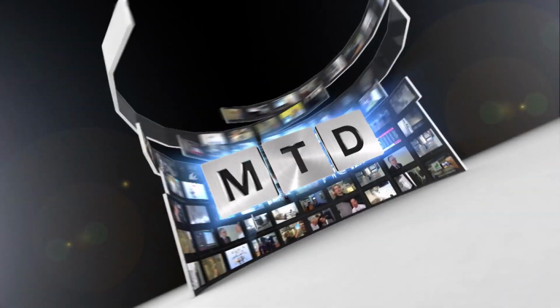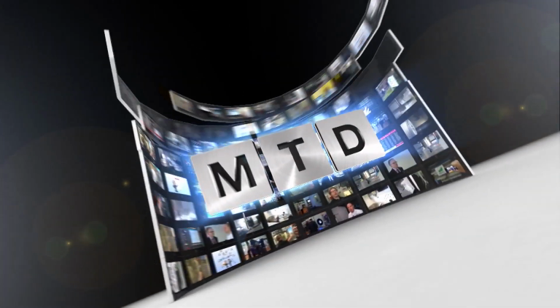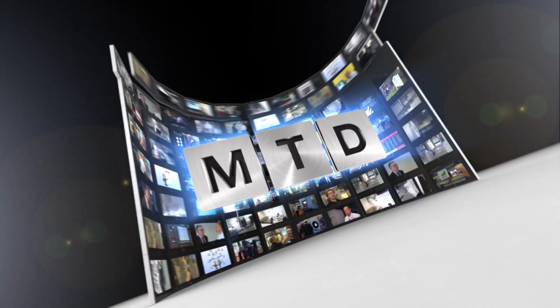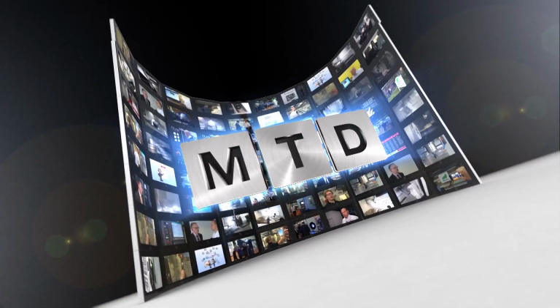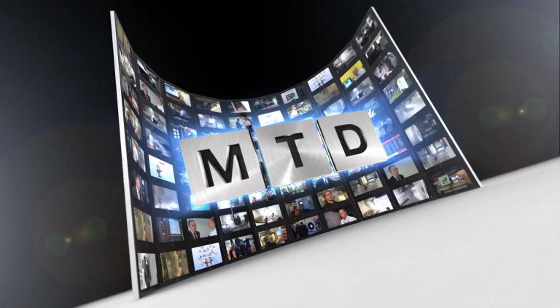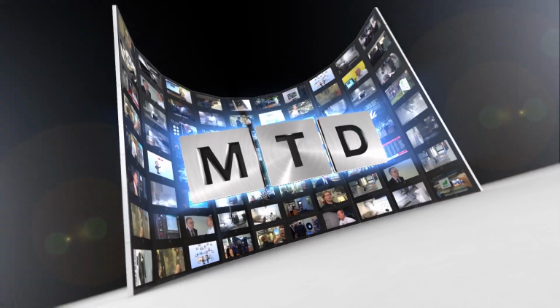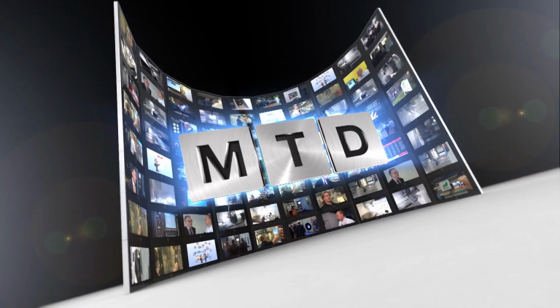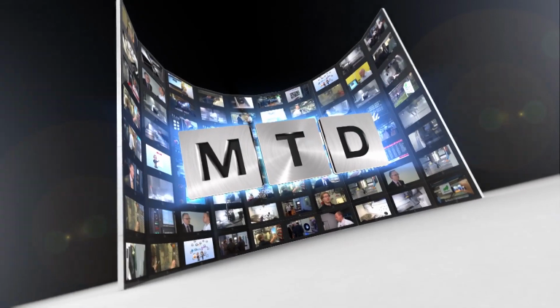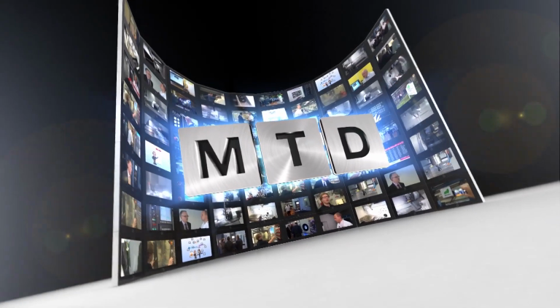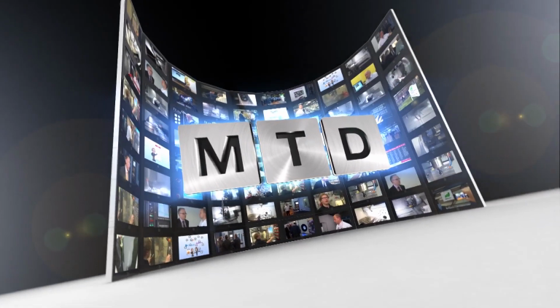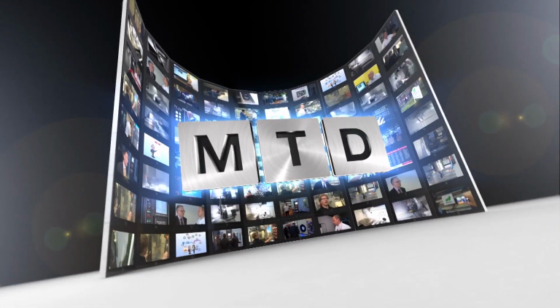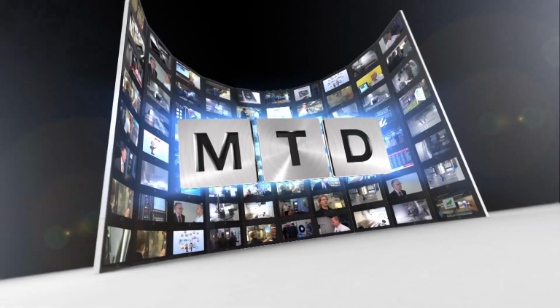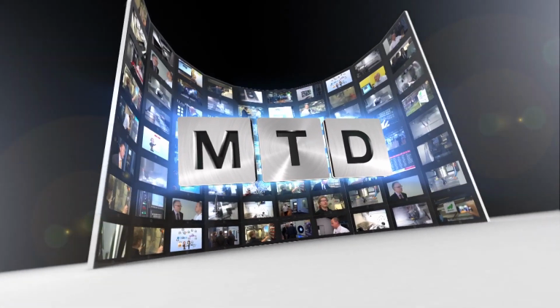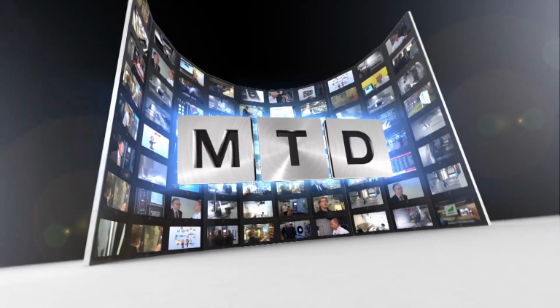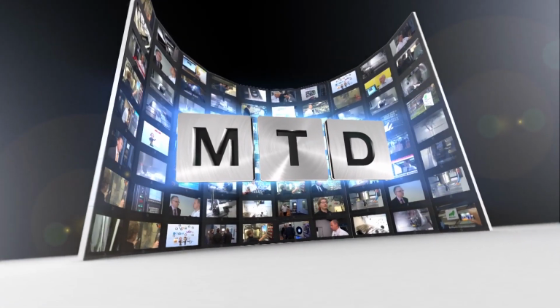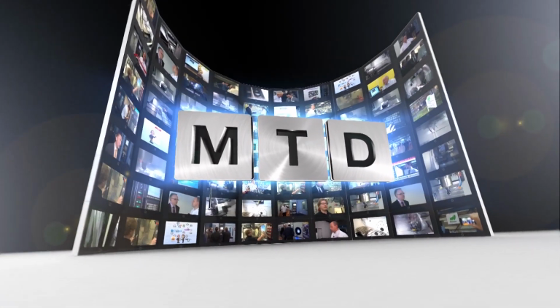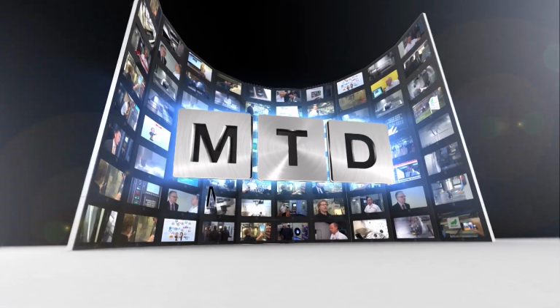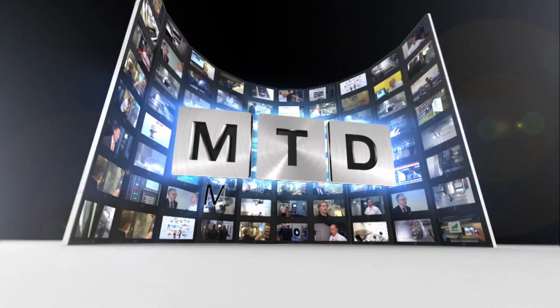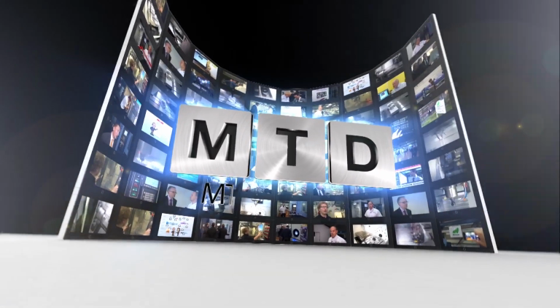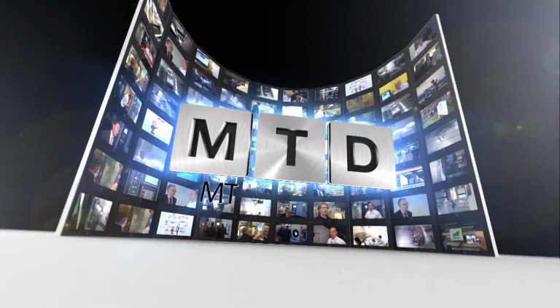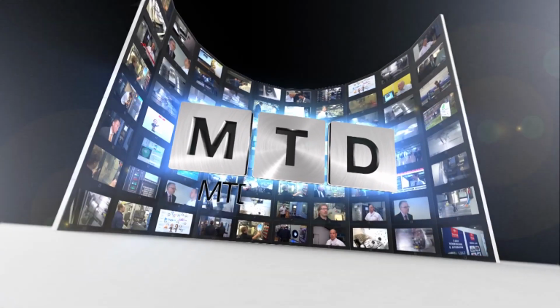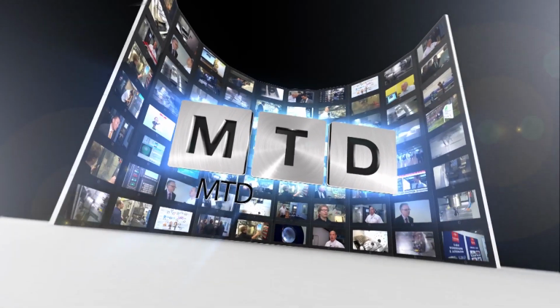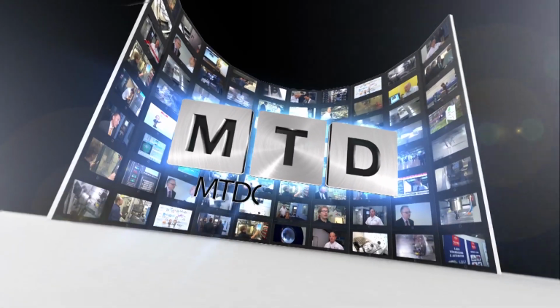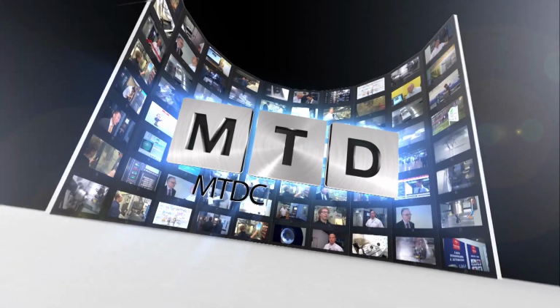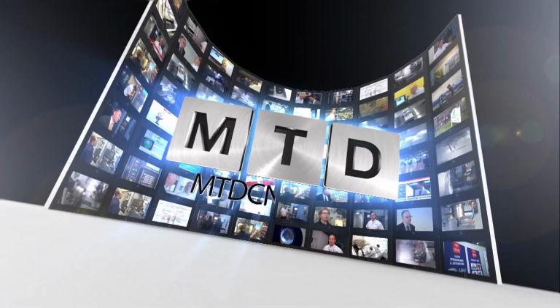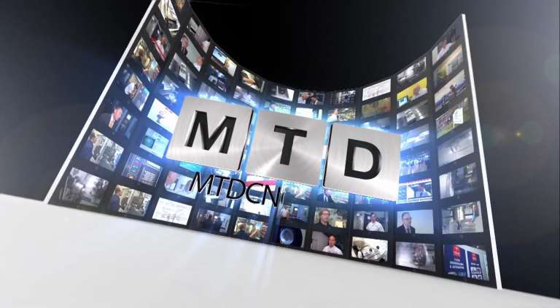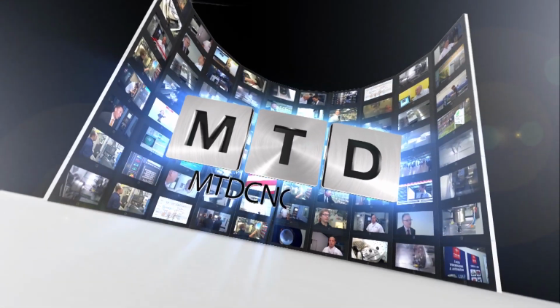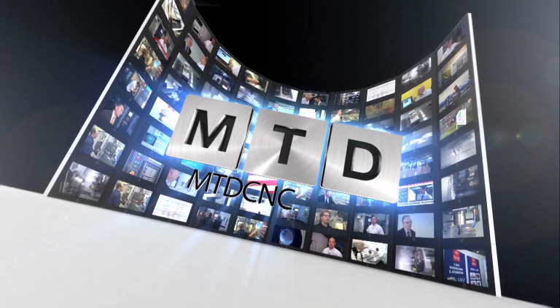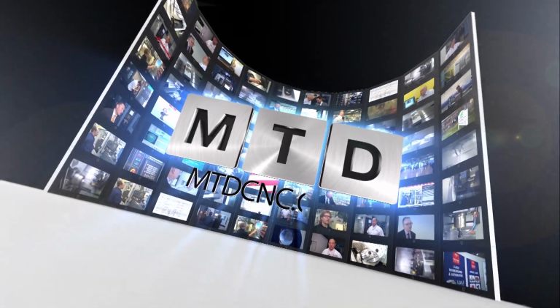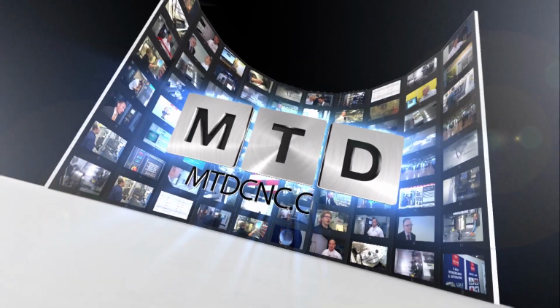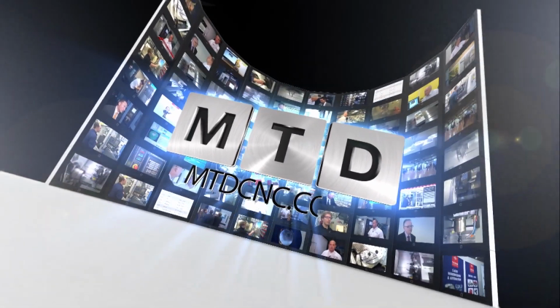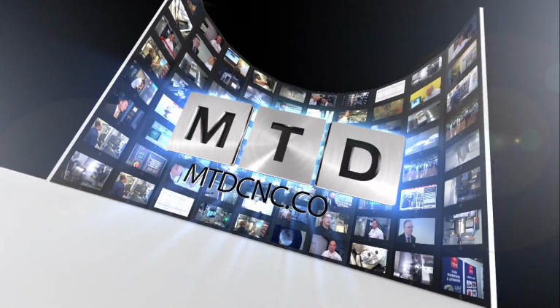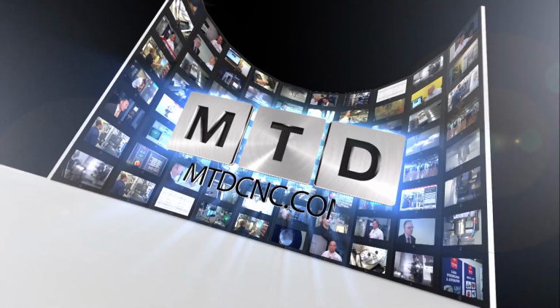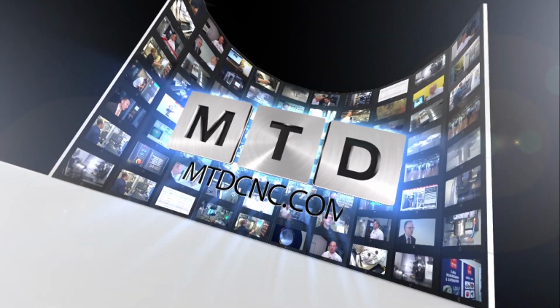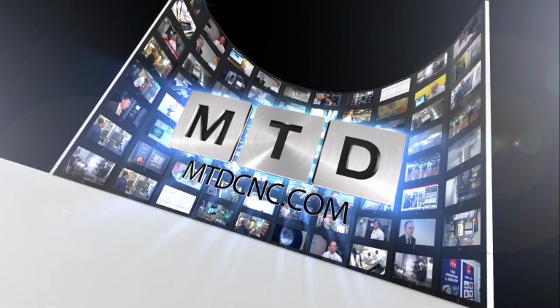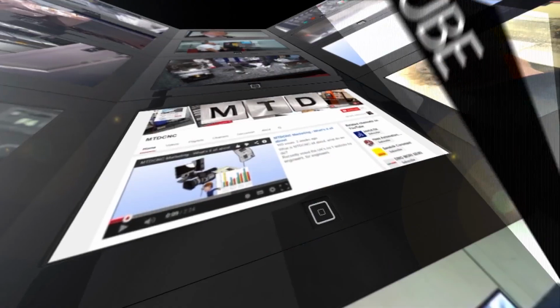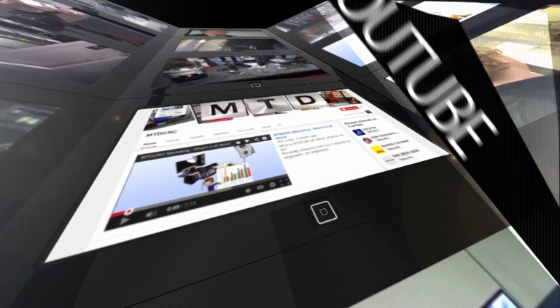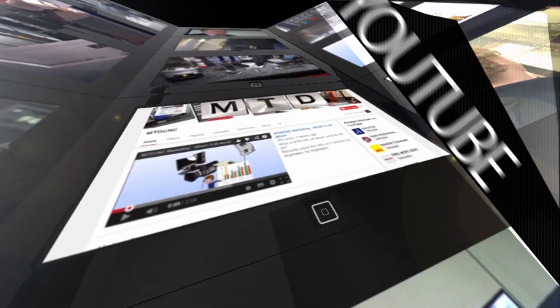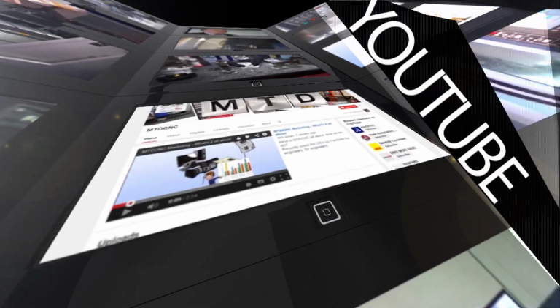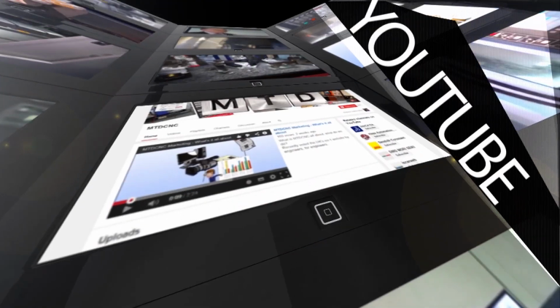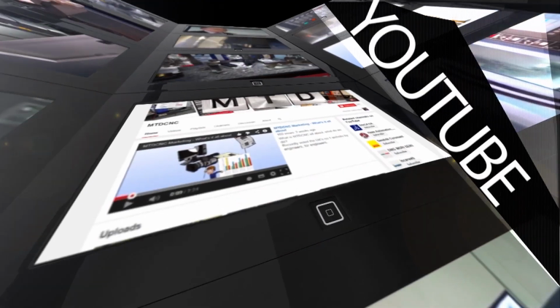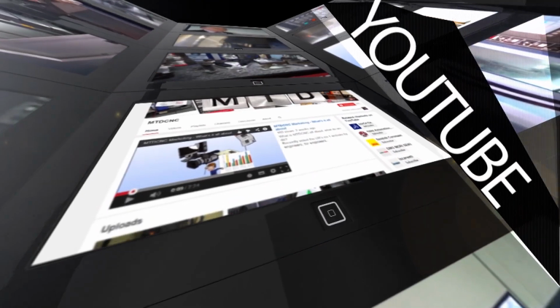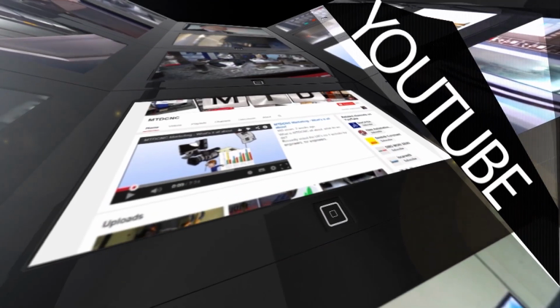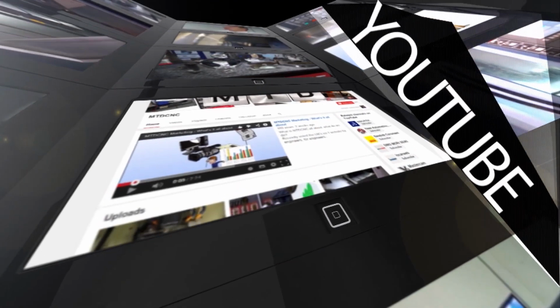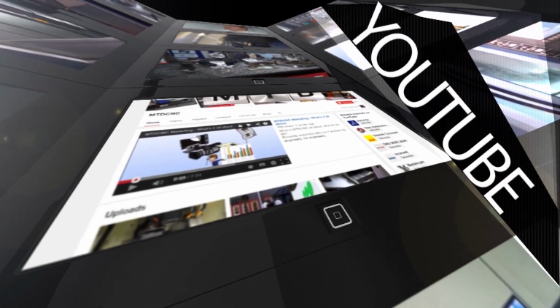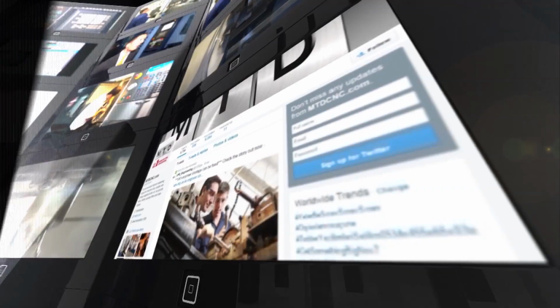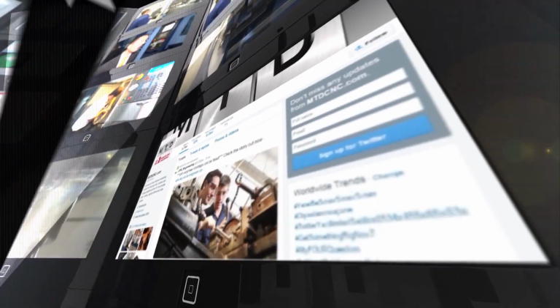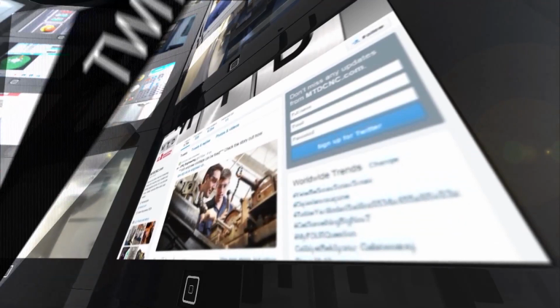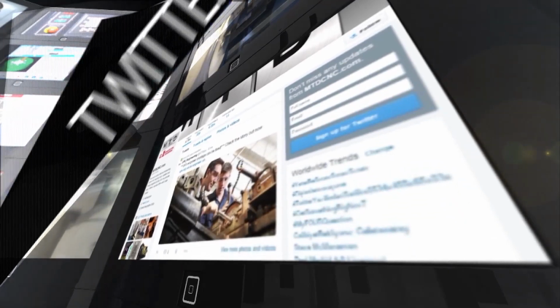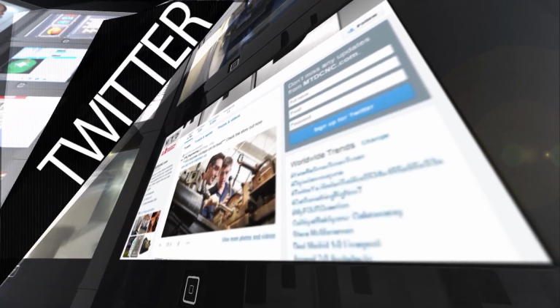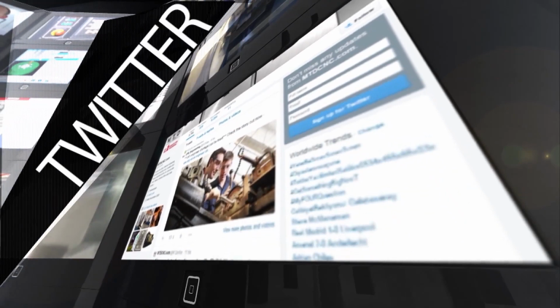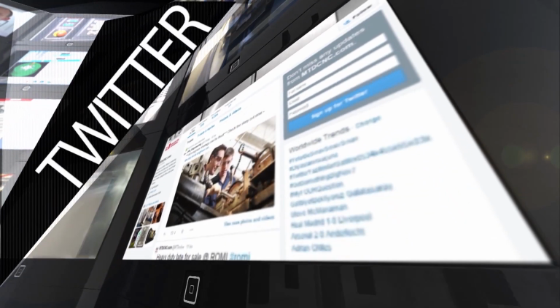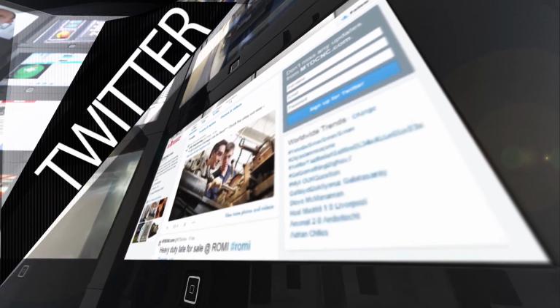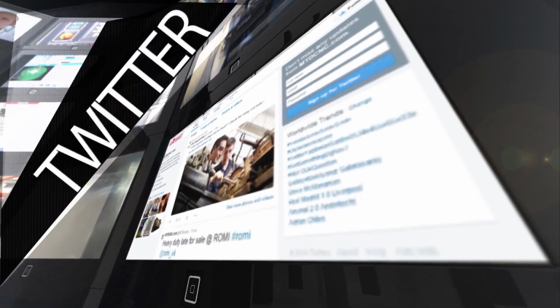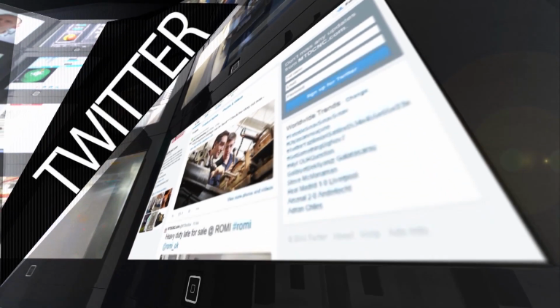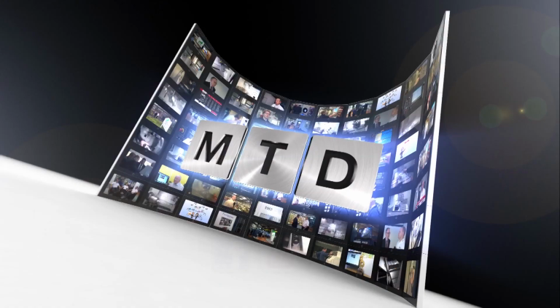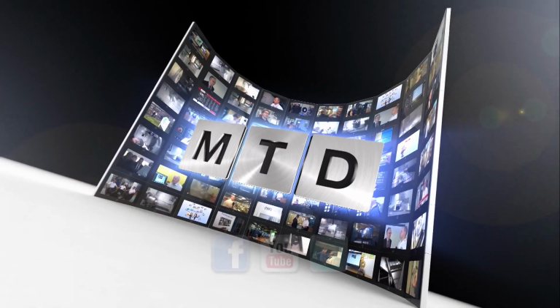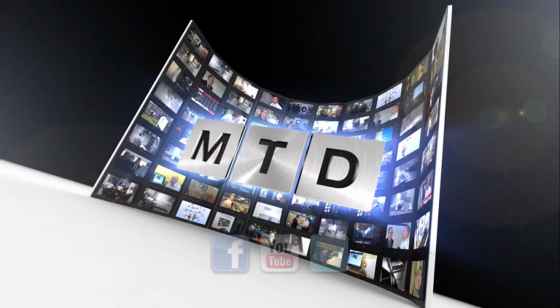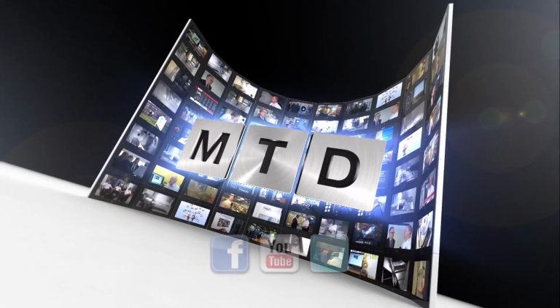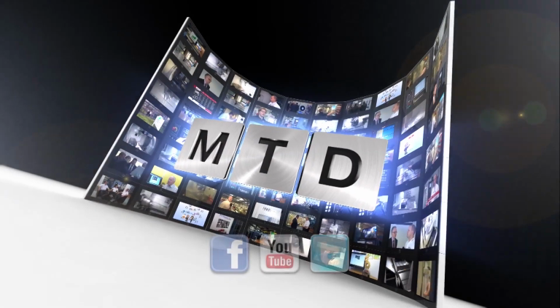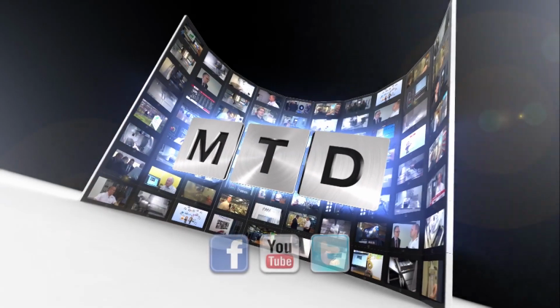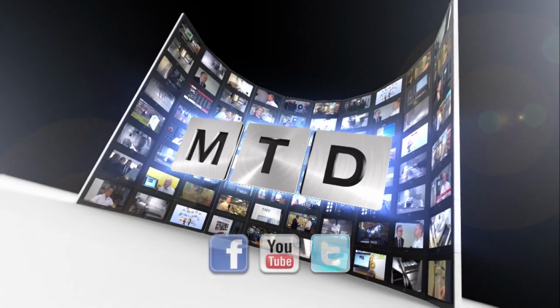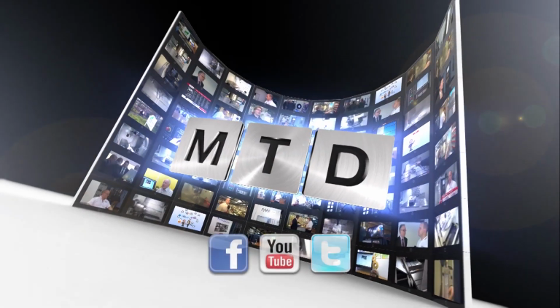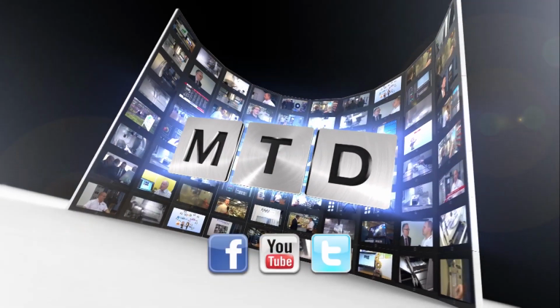For more videos, products and news, go to mtdcnc.com or follow MTD Online on Twitter.